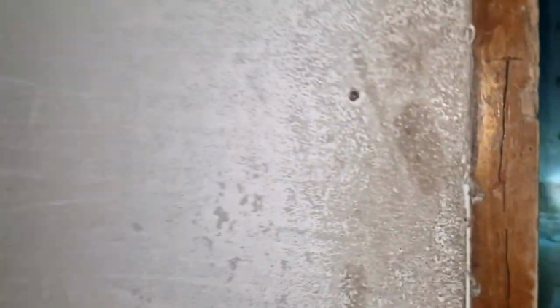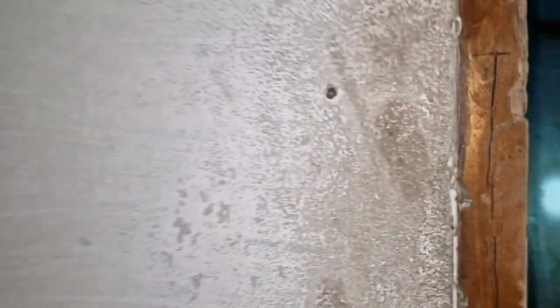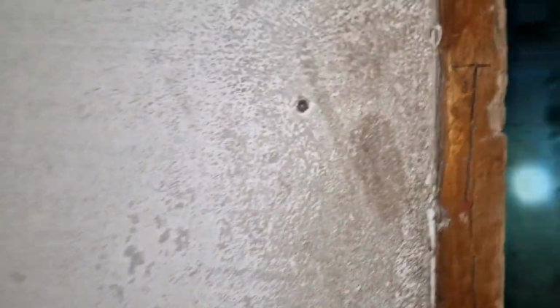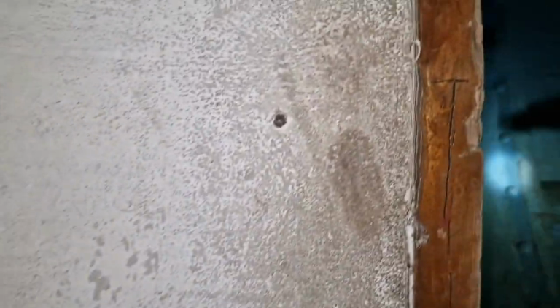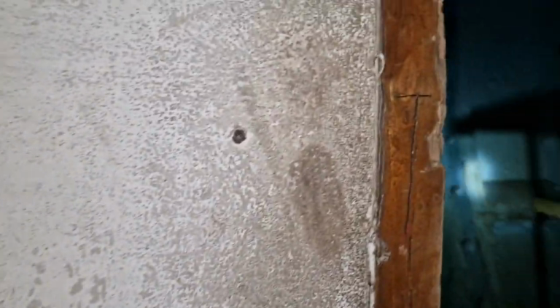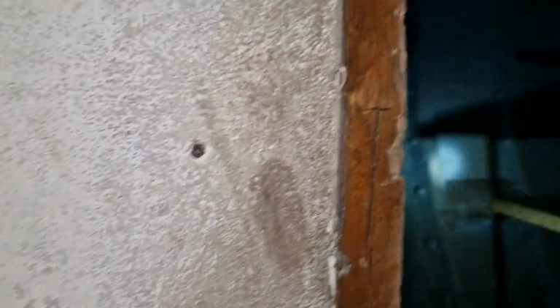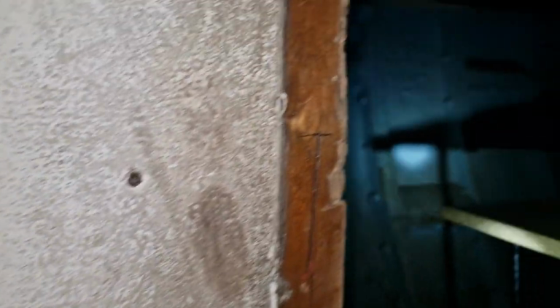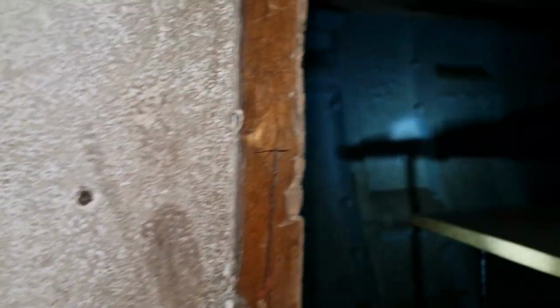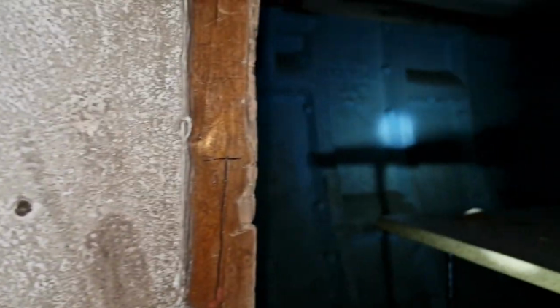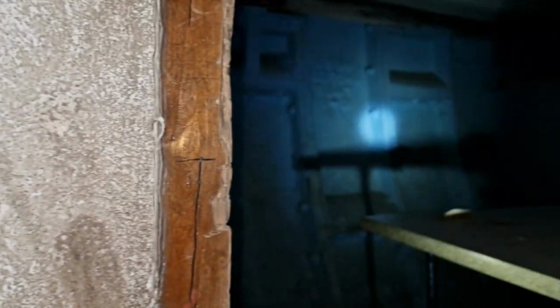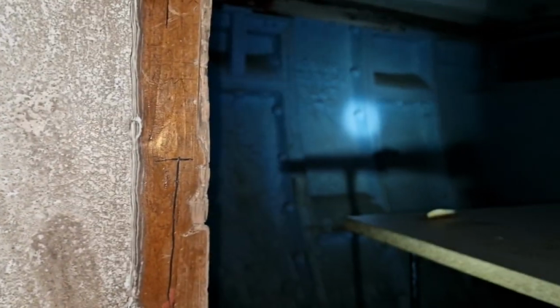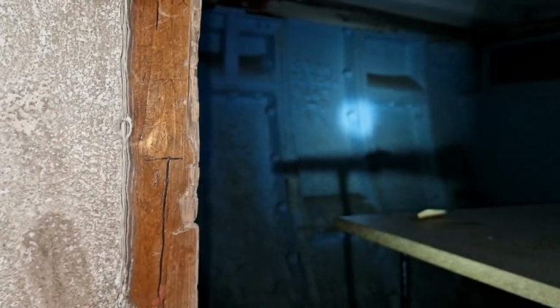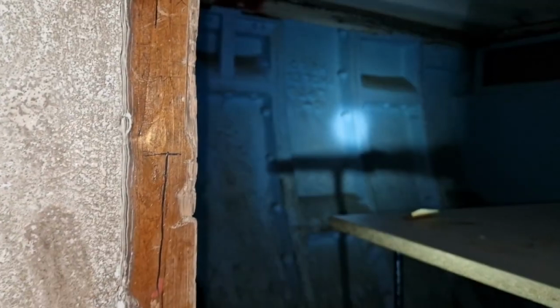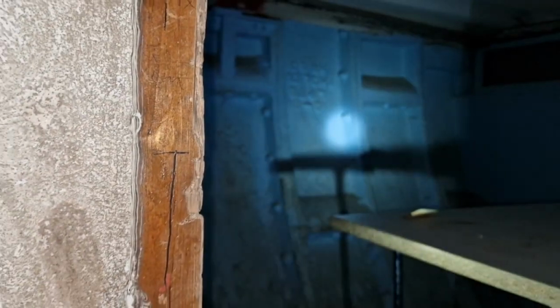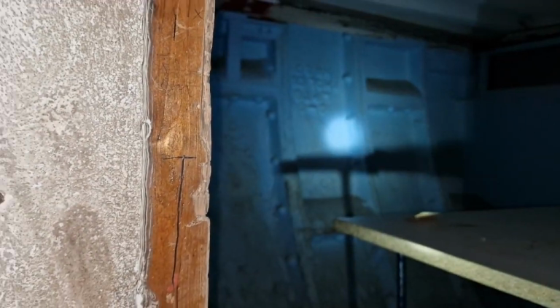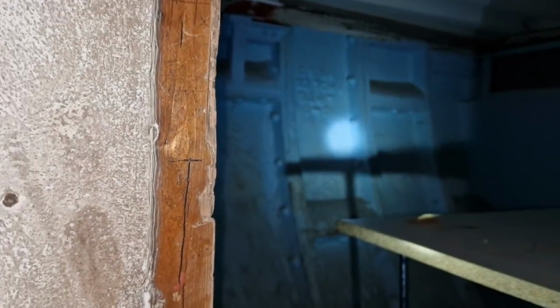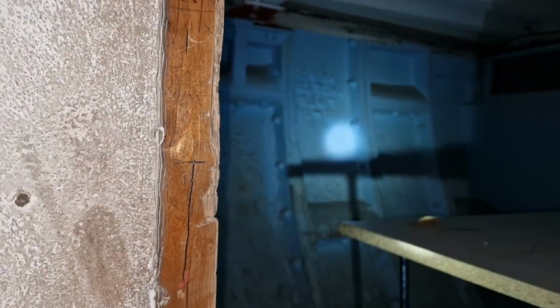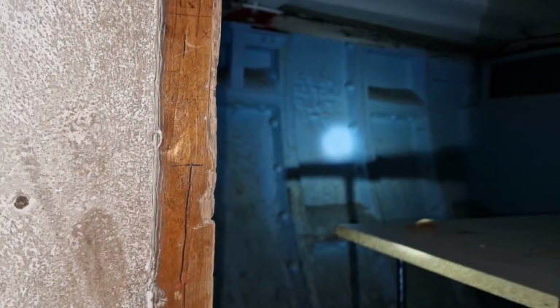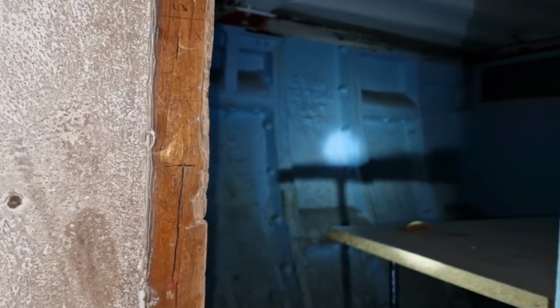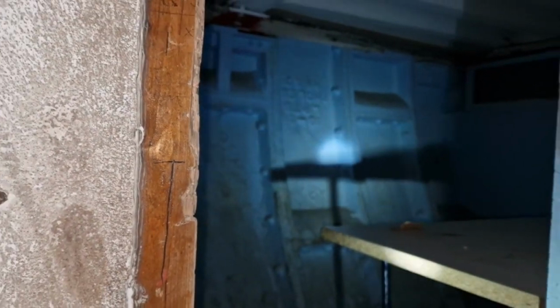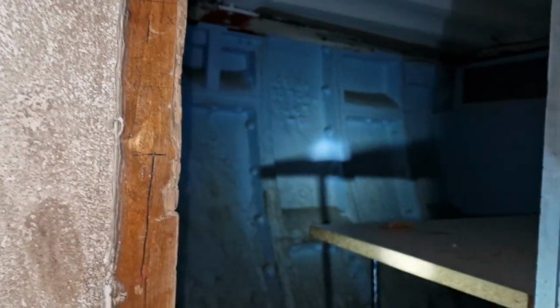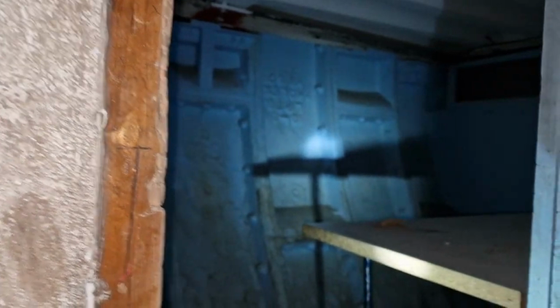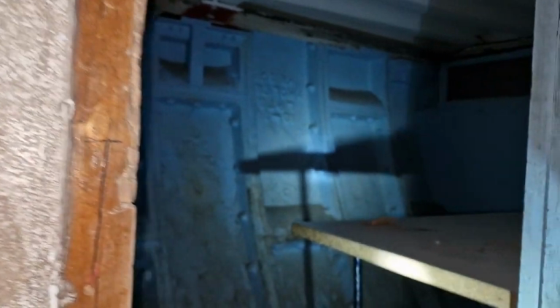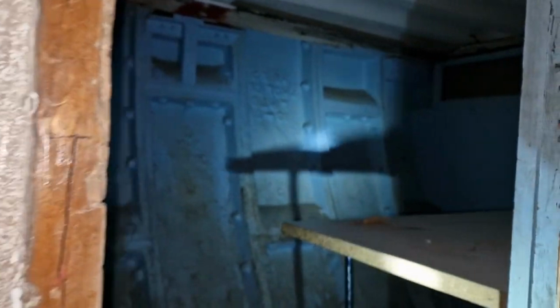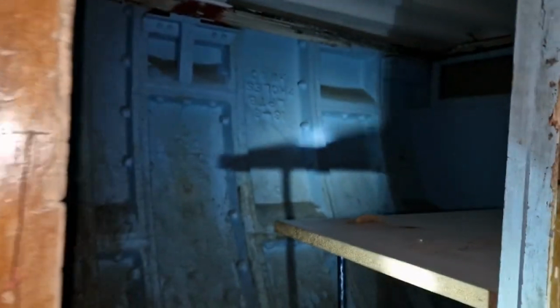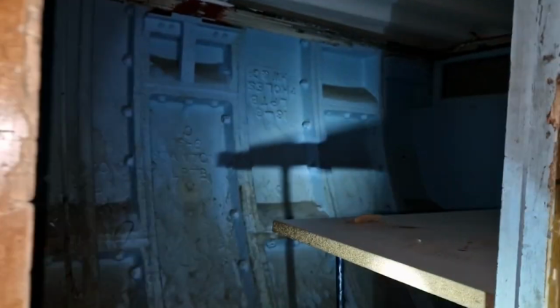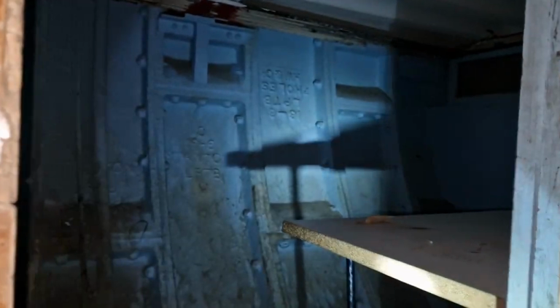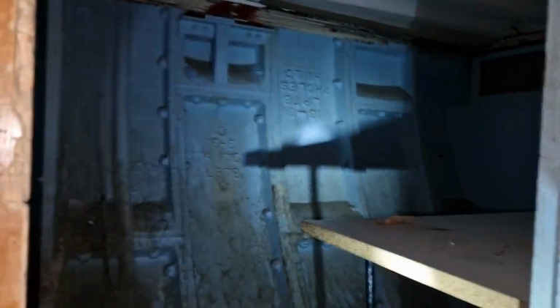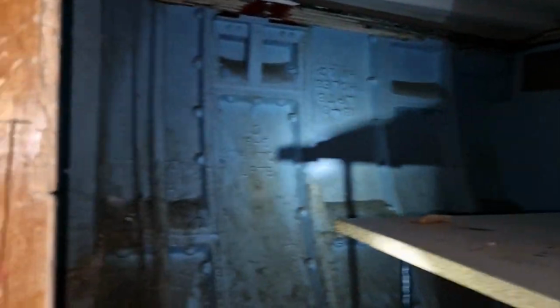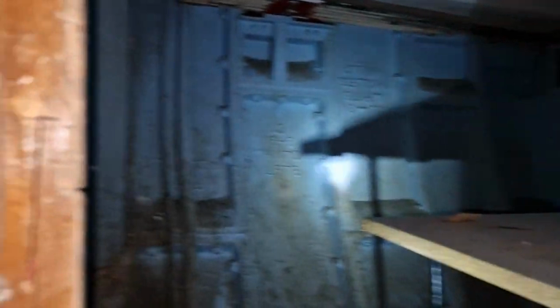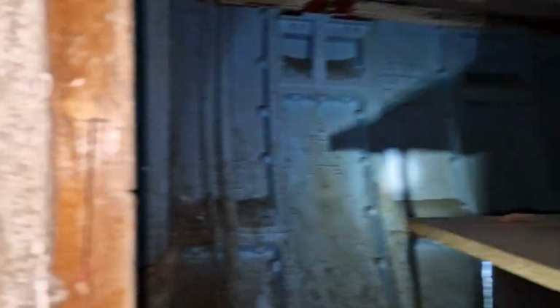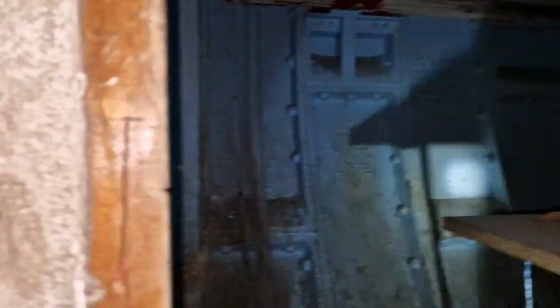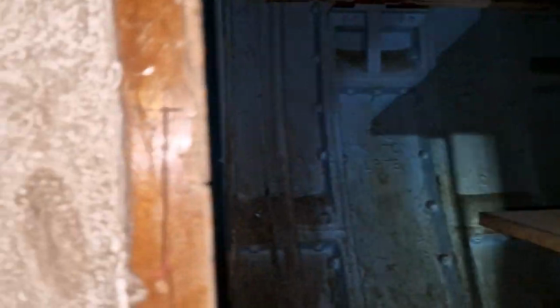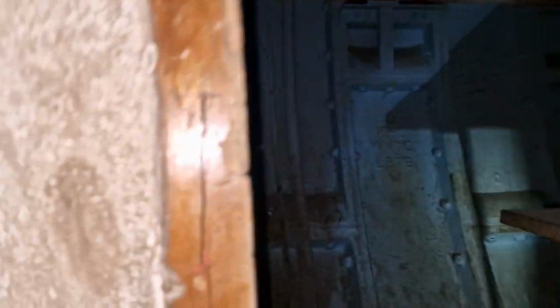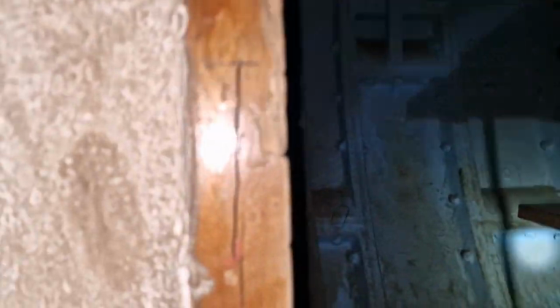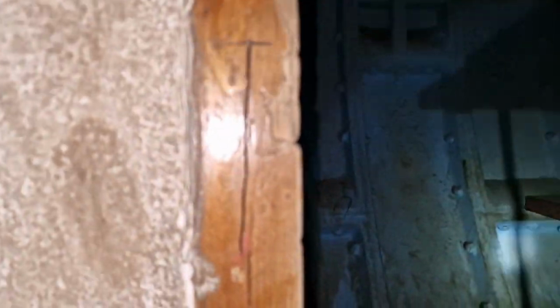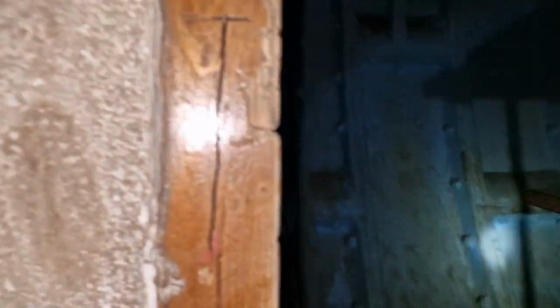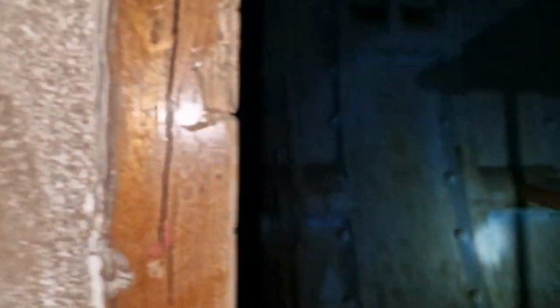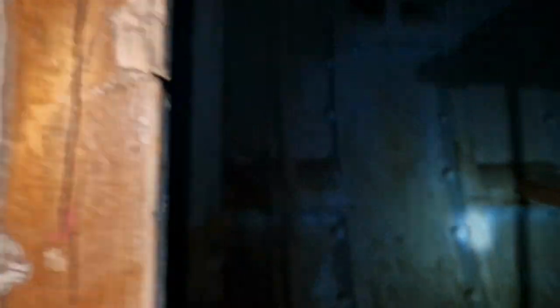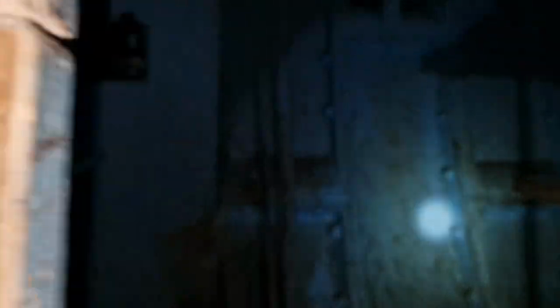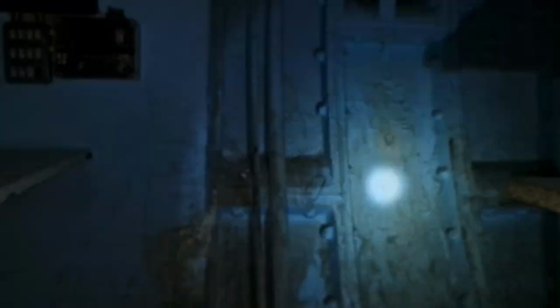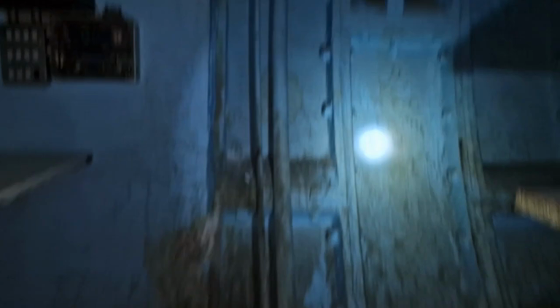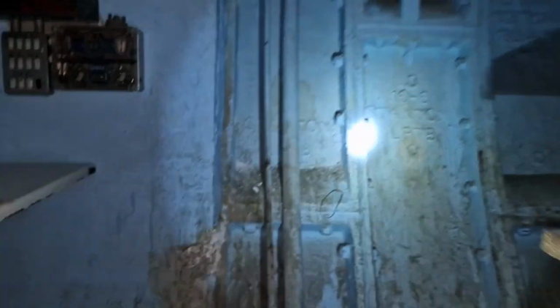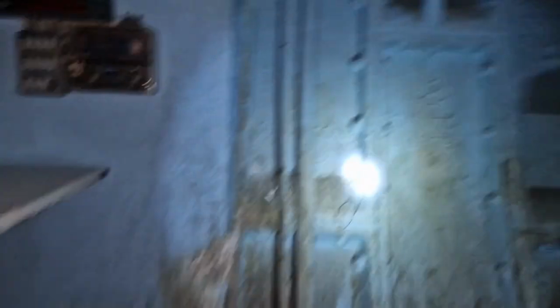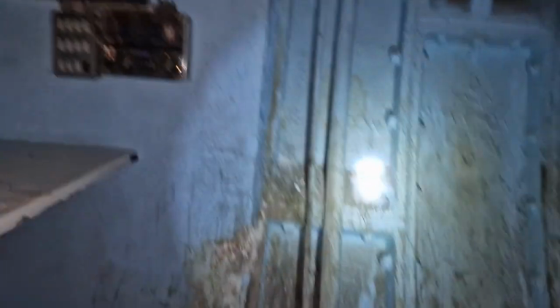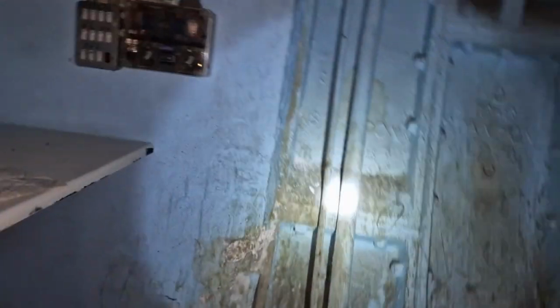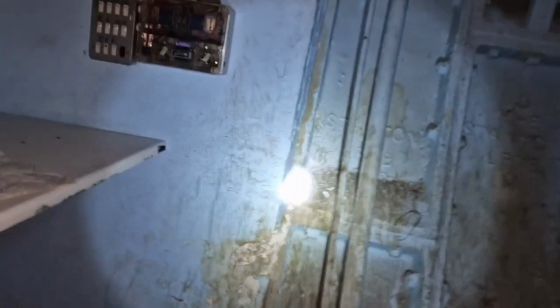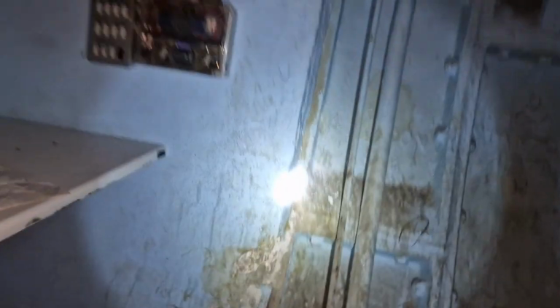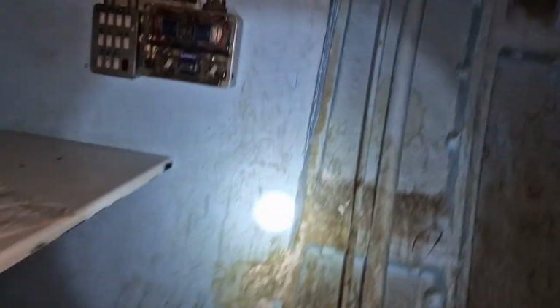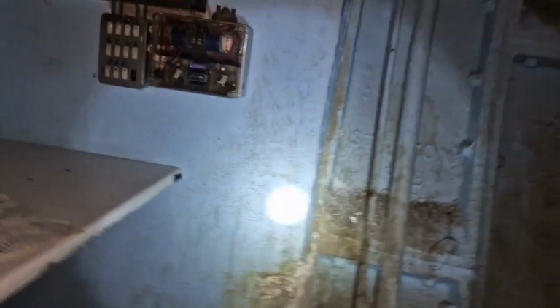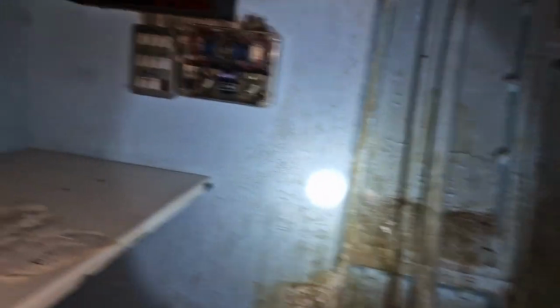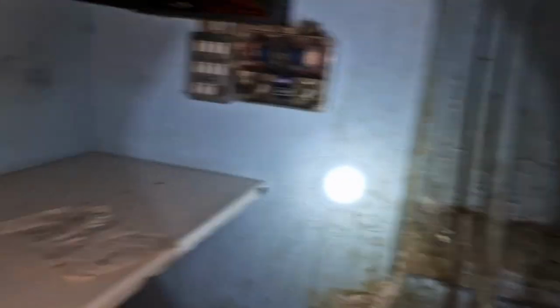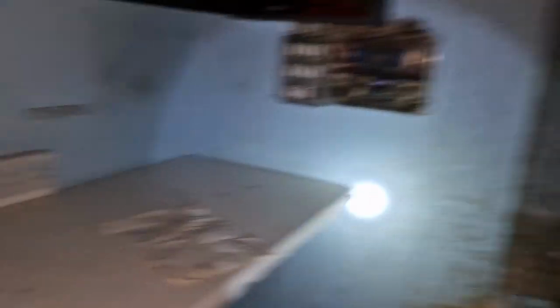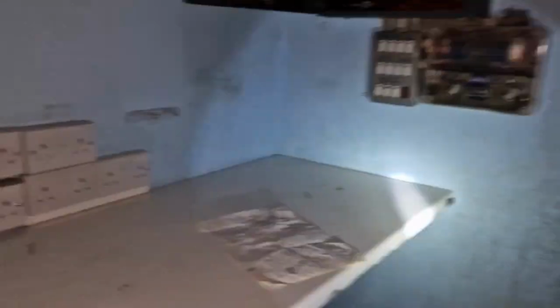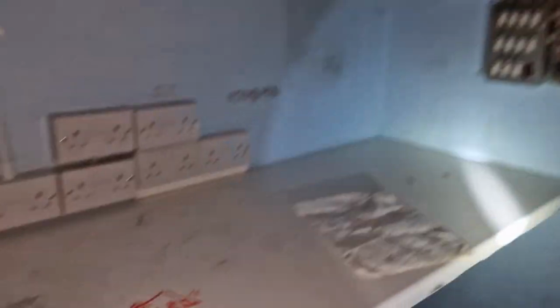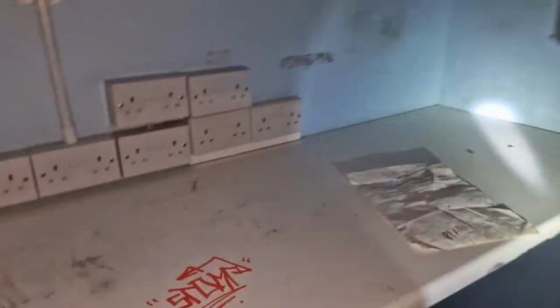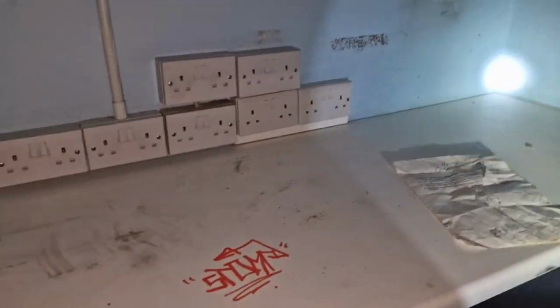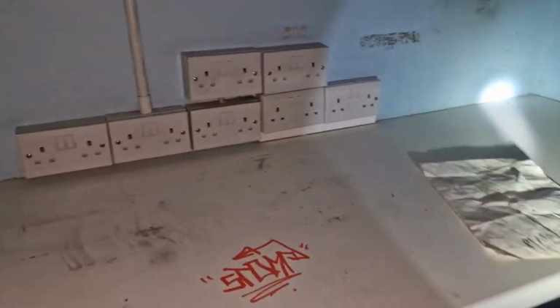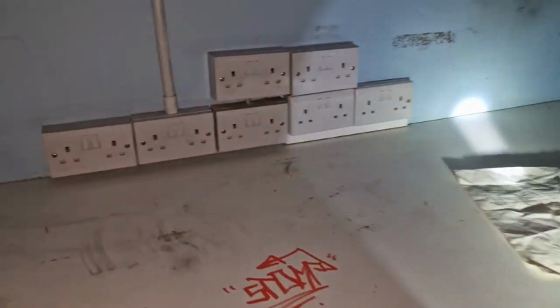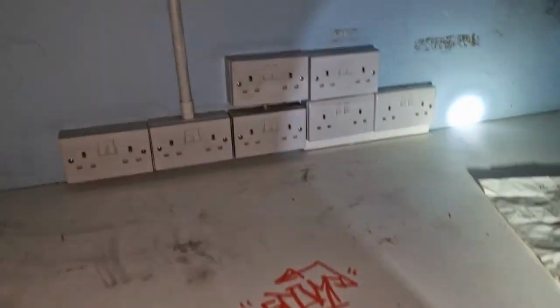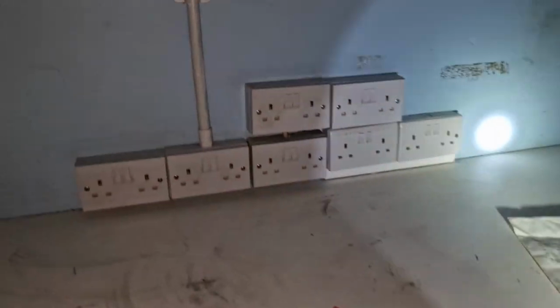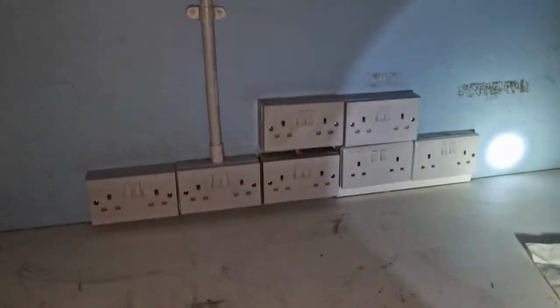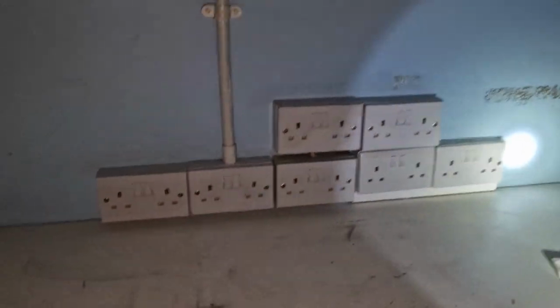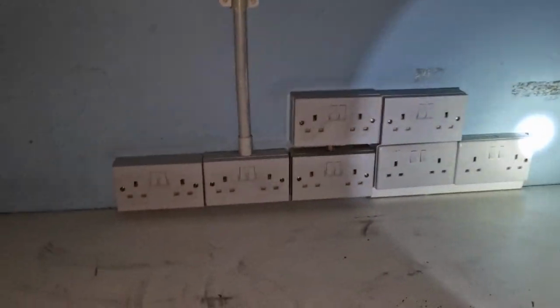This is one of the old ARP stations. It's got modern-day electrics in there now — look at the old ones versus the new.